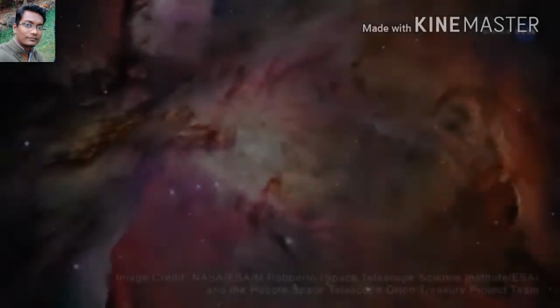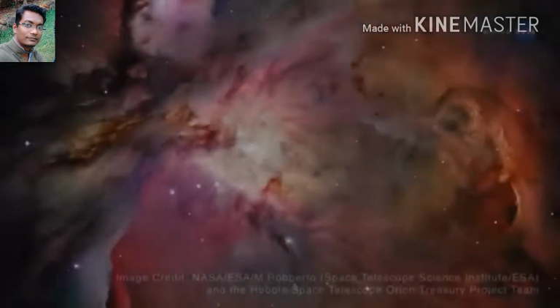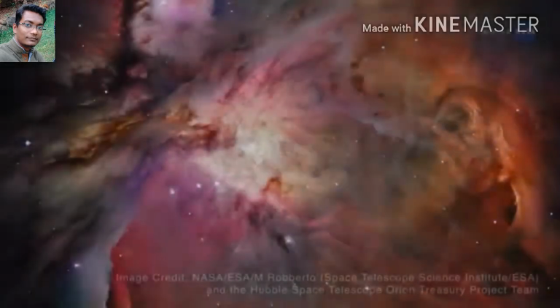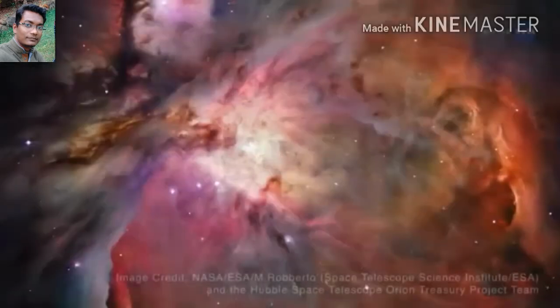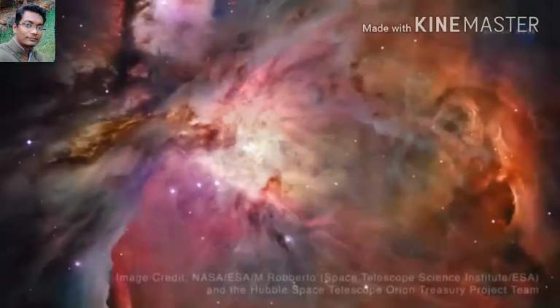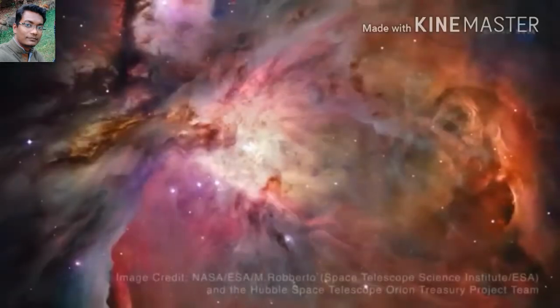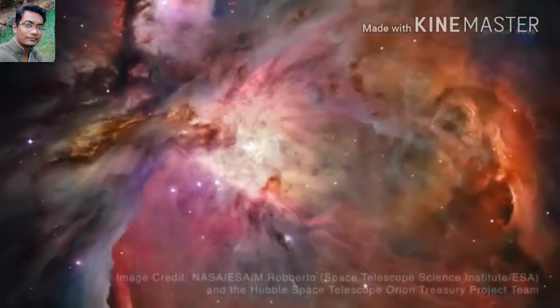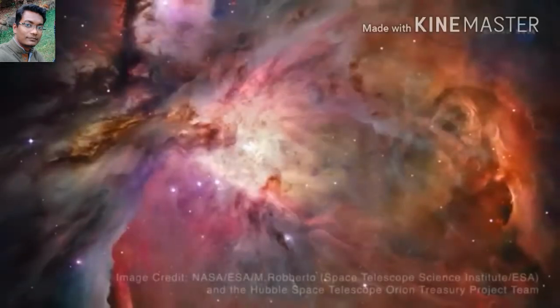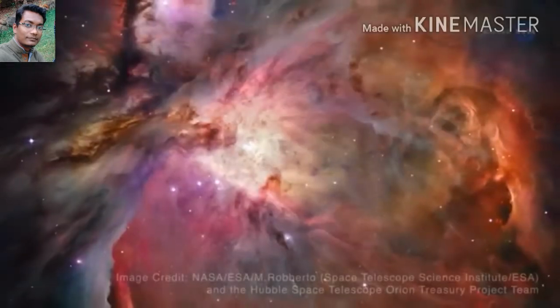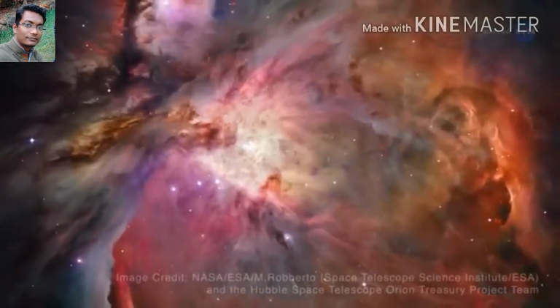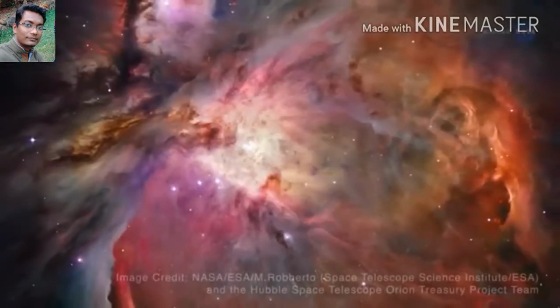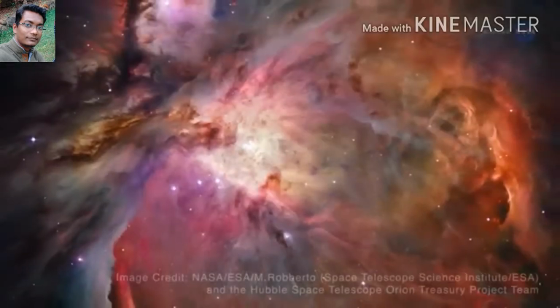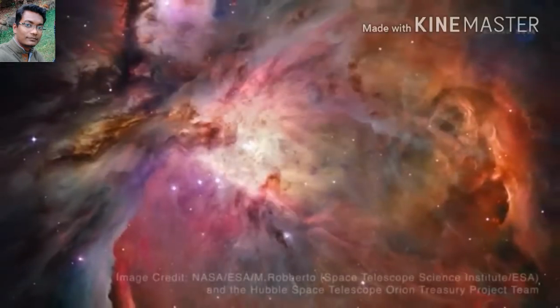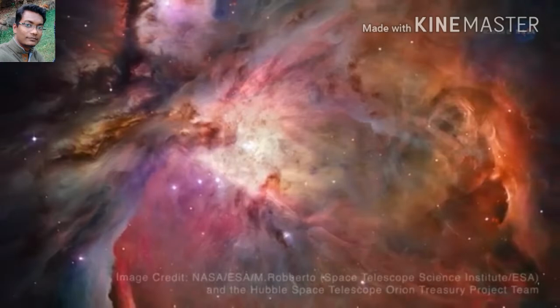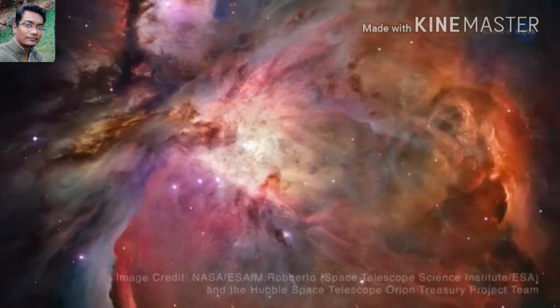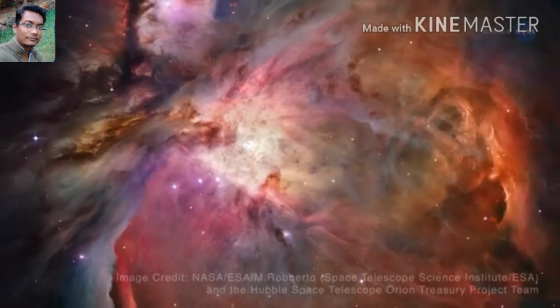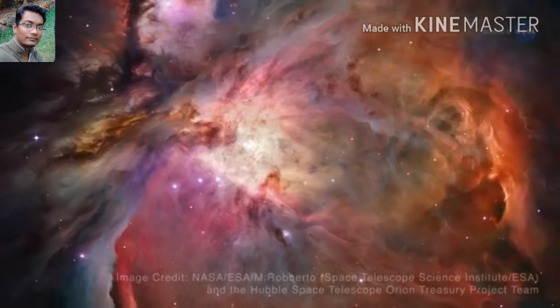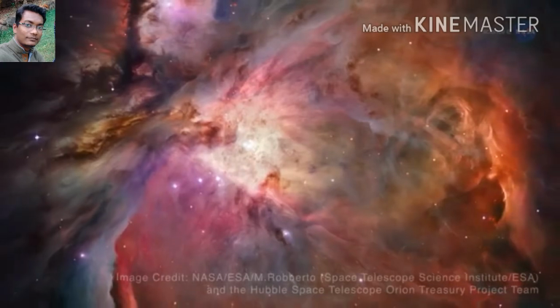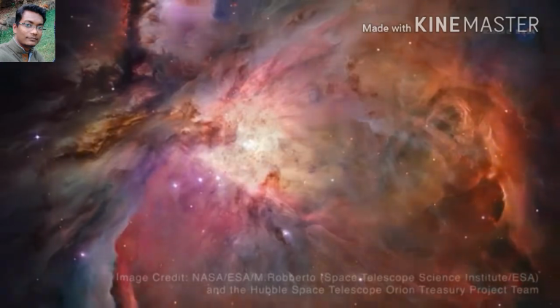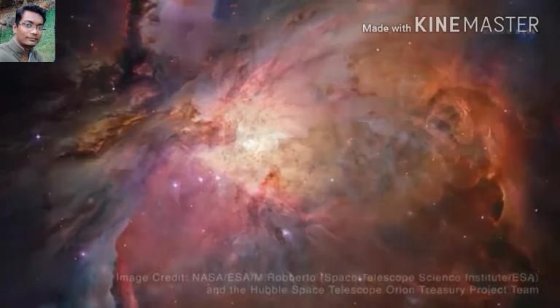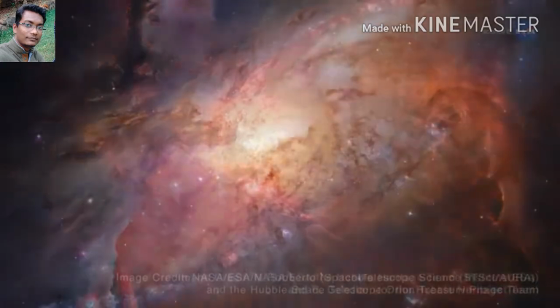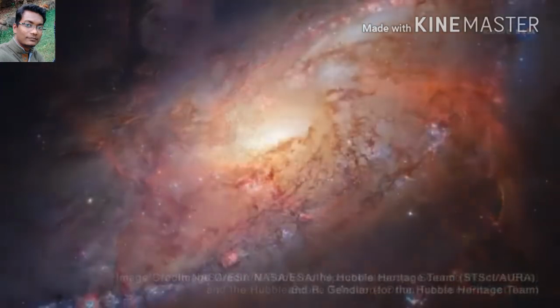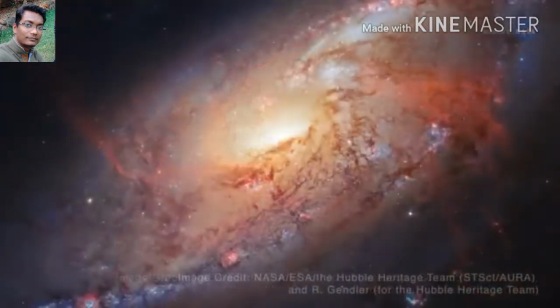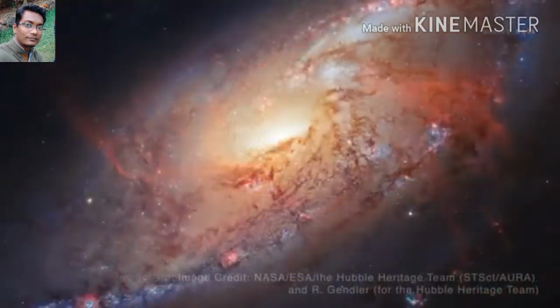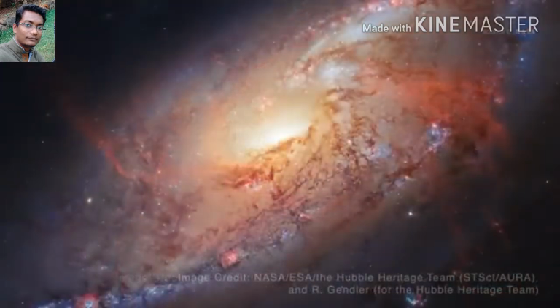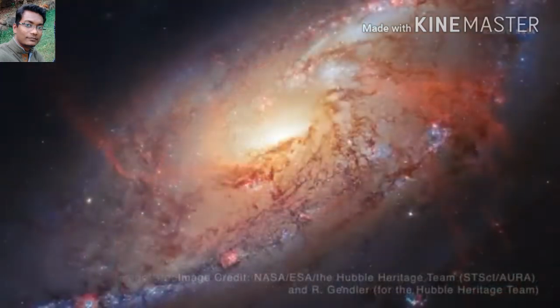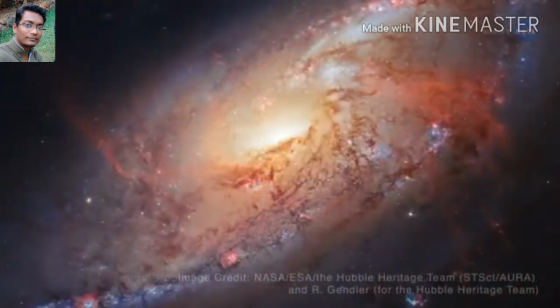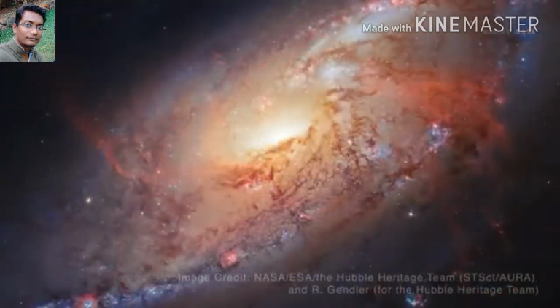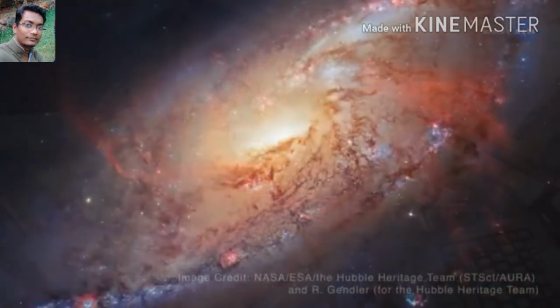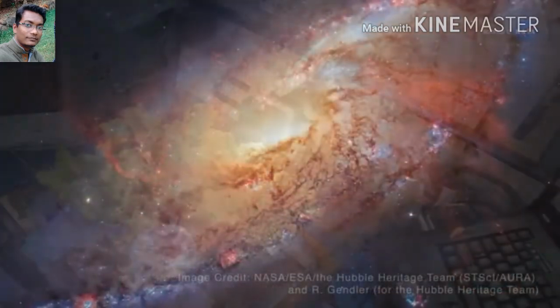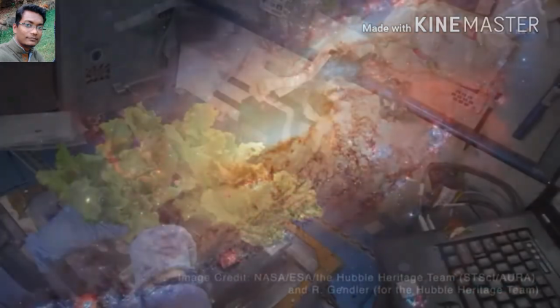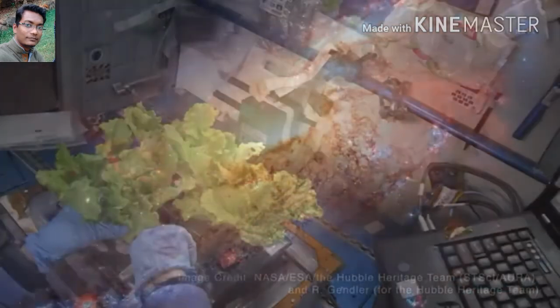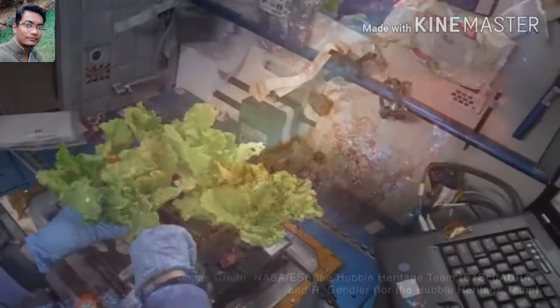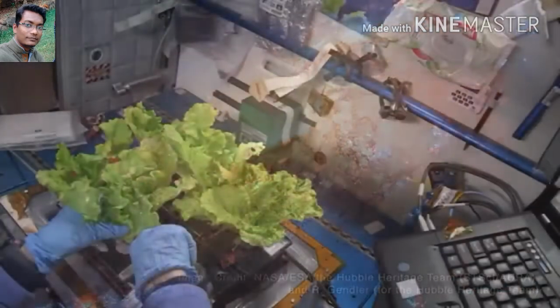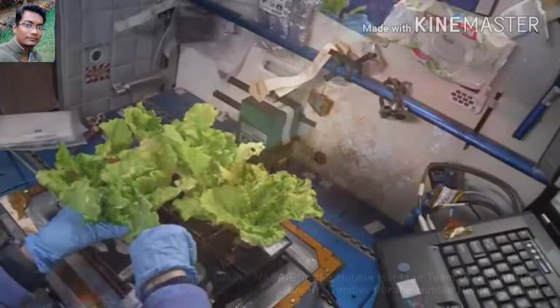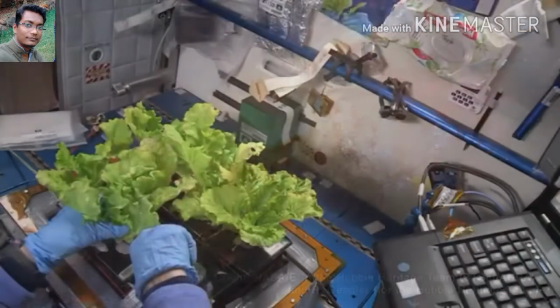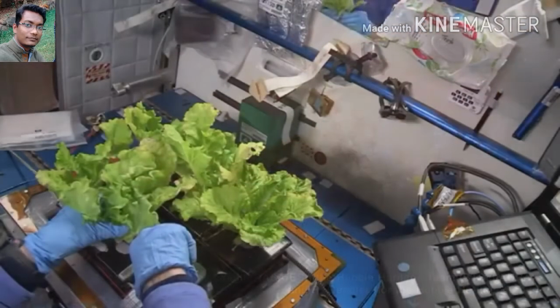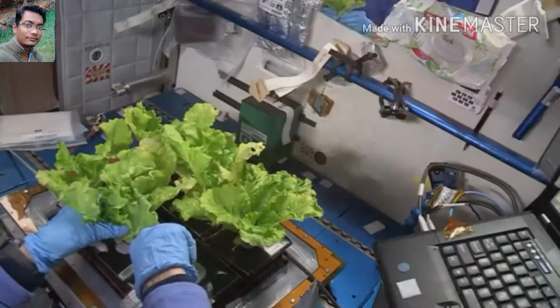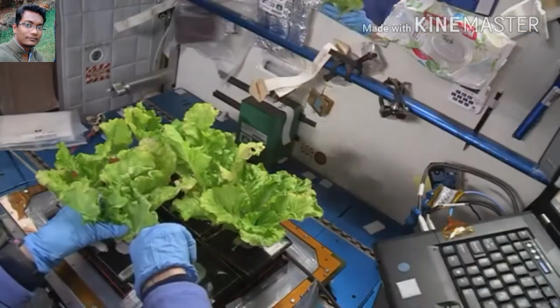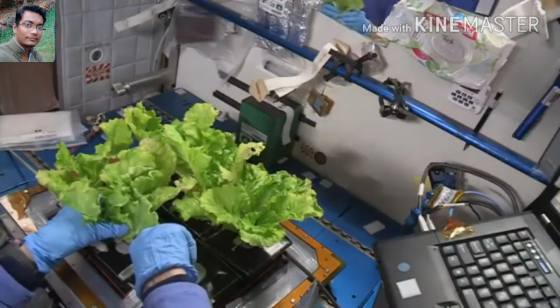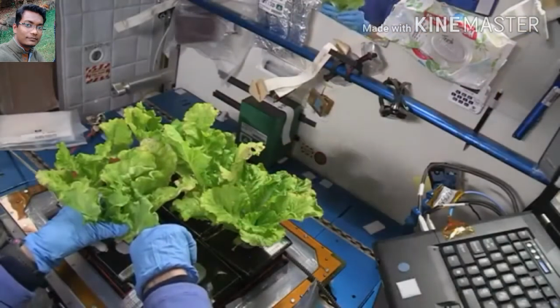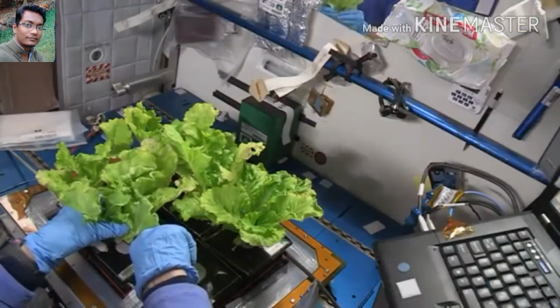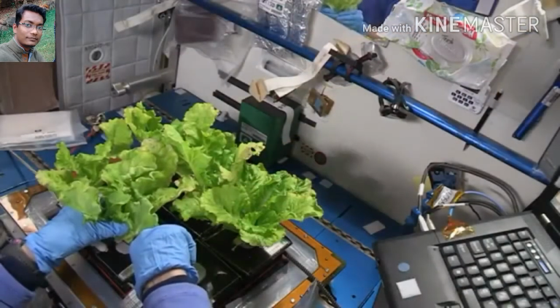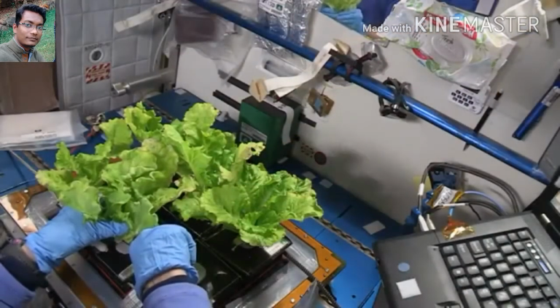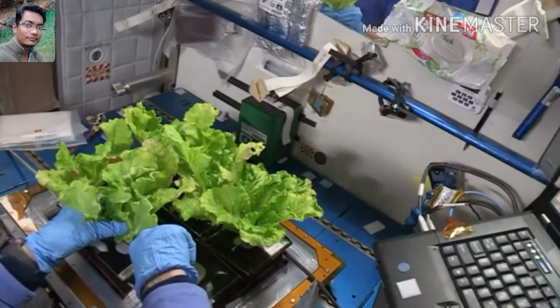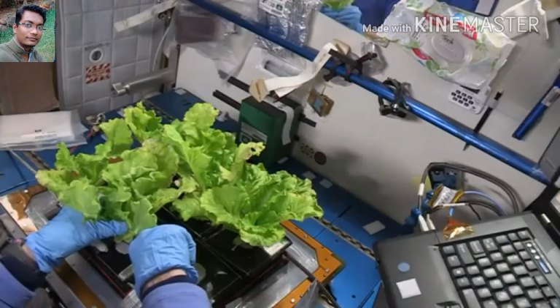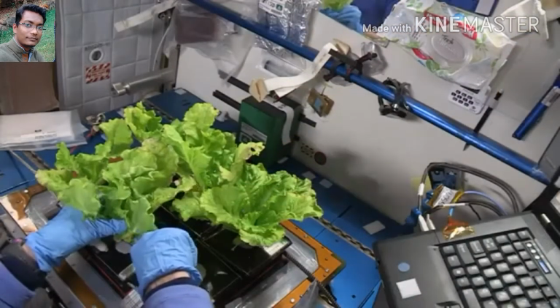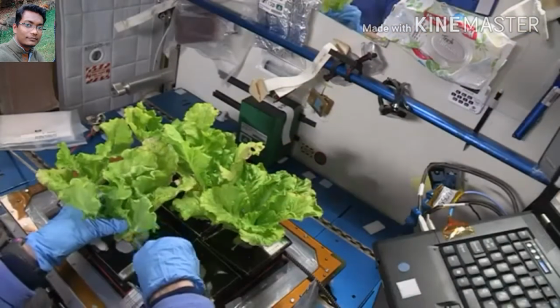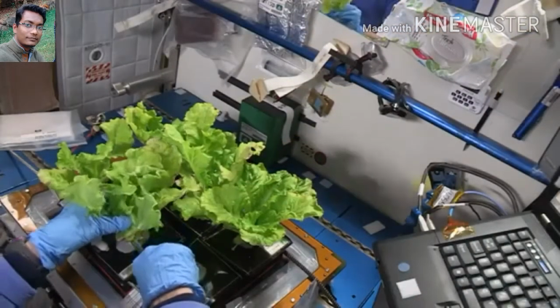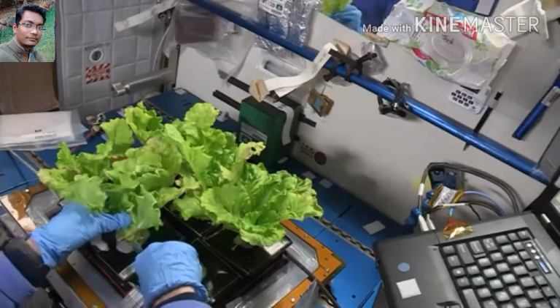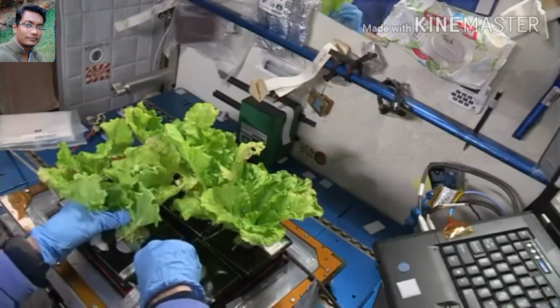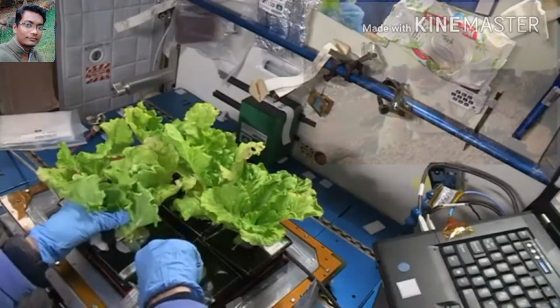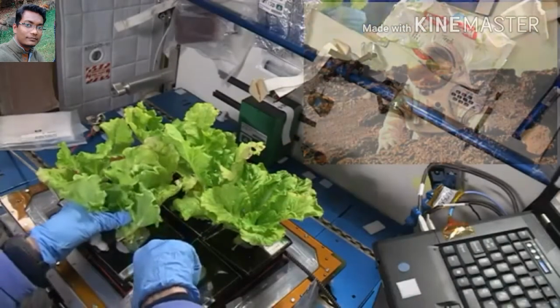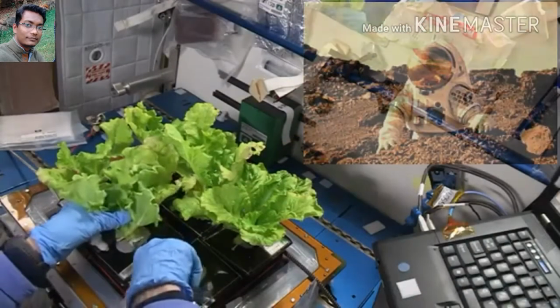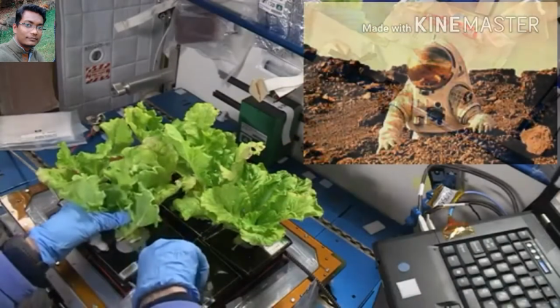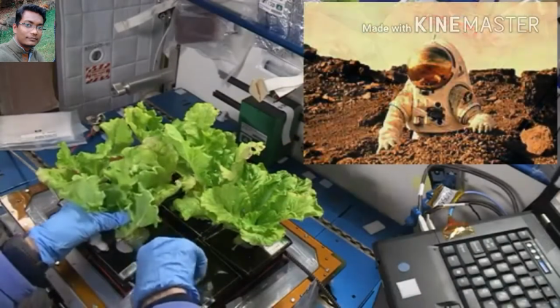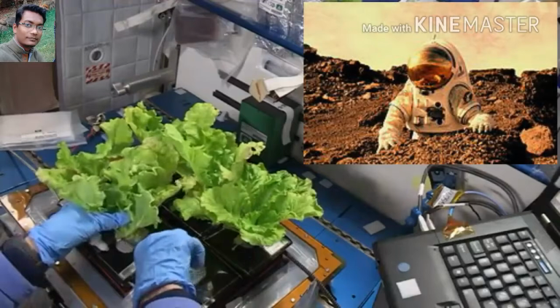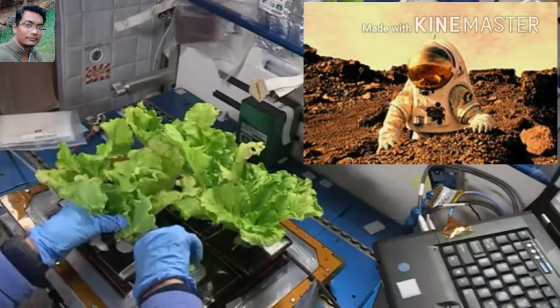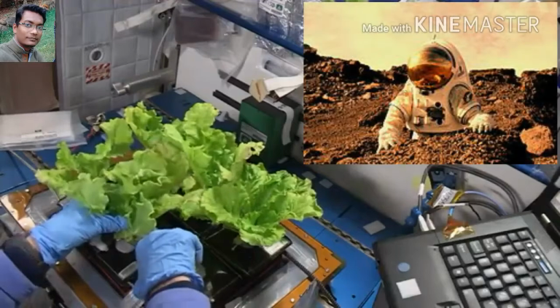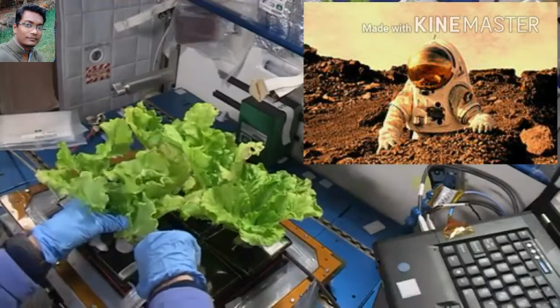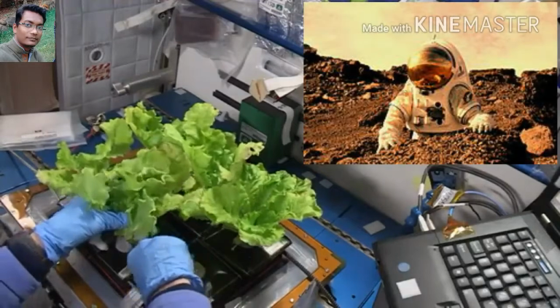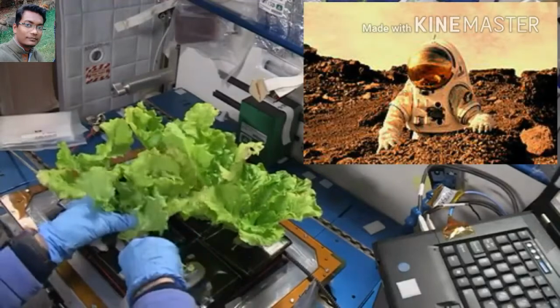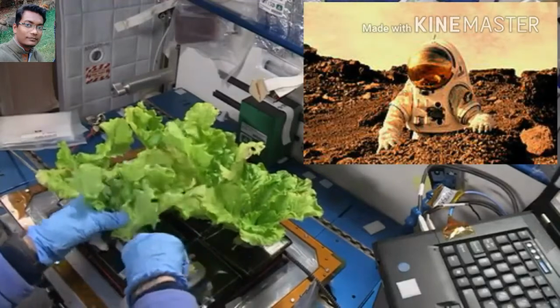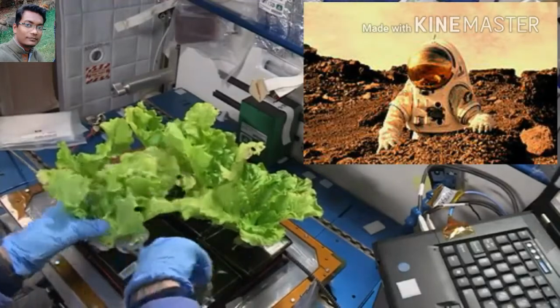Those who have seen the movie The Martian certainly remember the astronaut who turned into a potato farmer on Mars, played by Matt Damon.